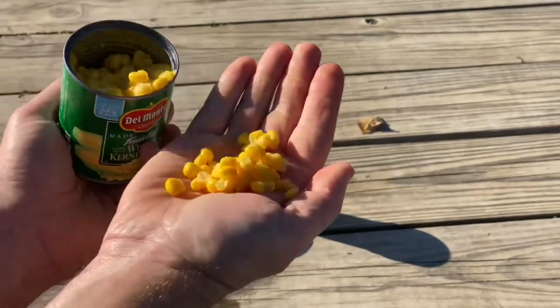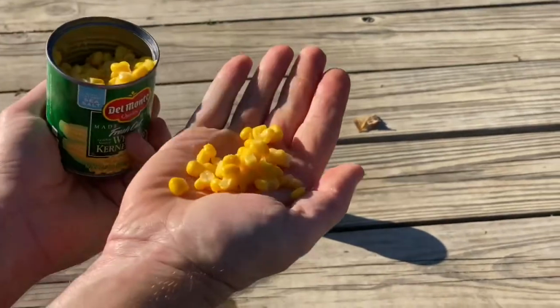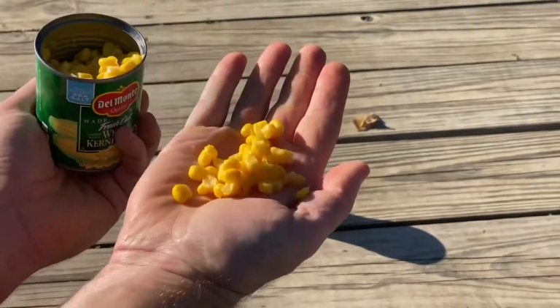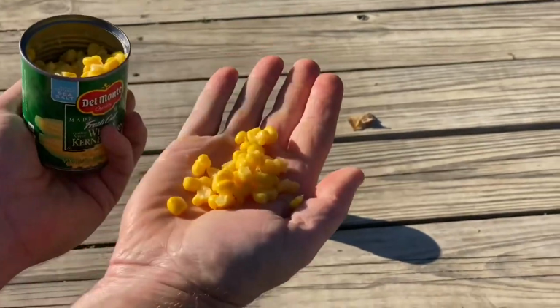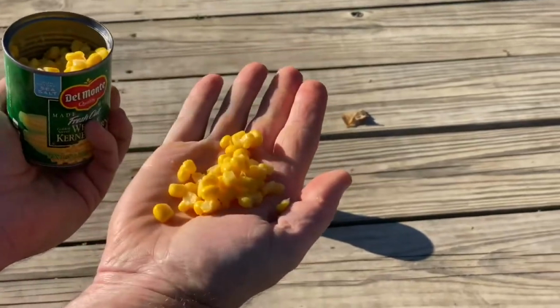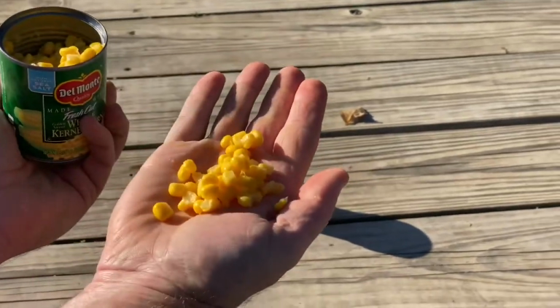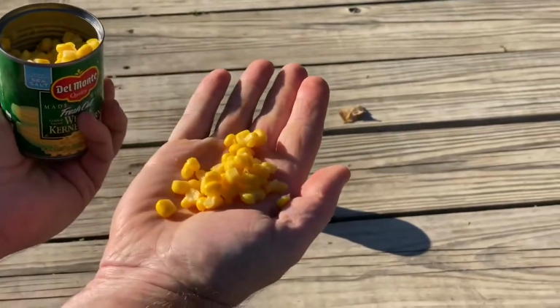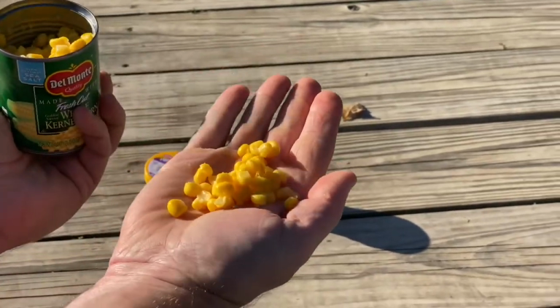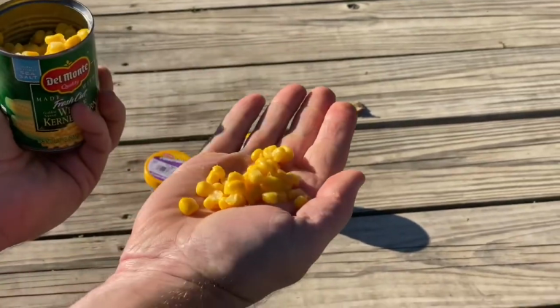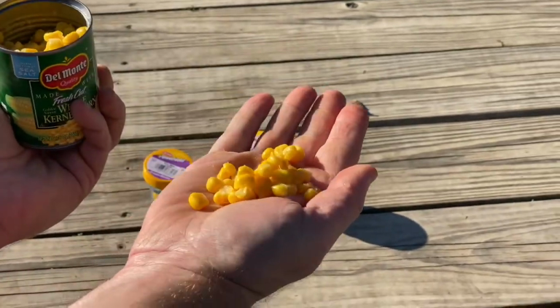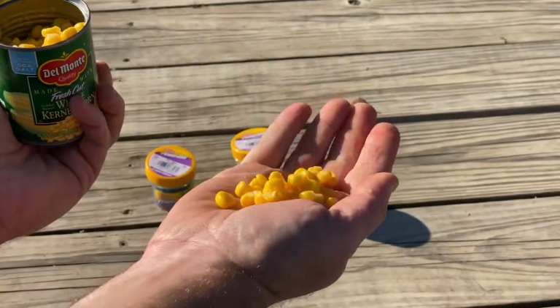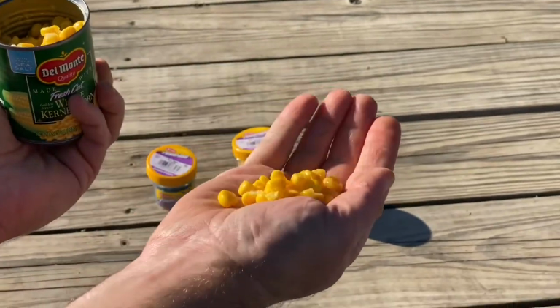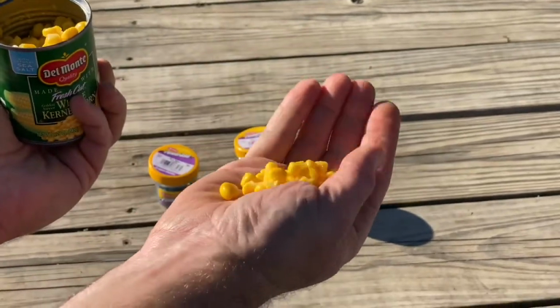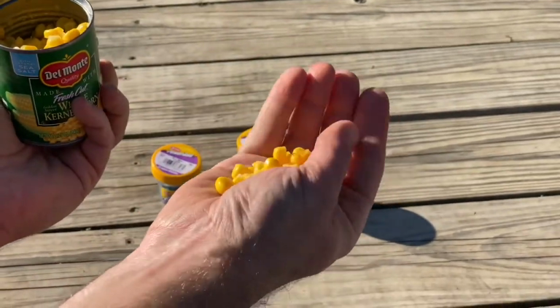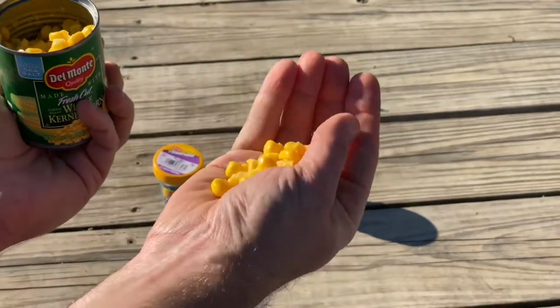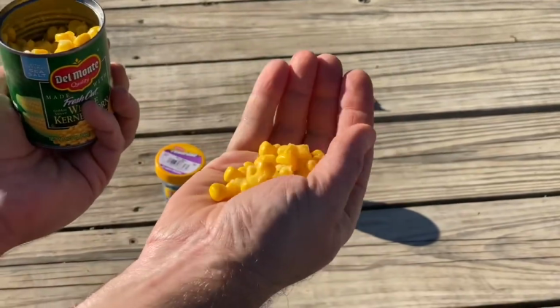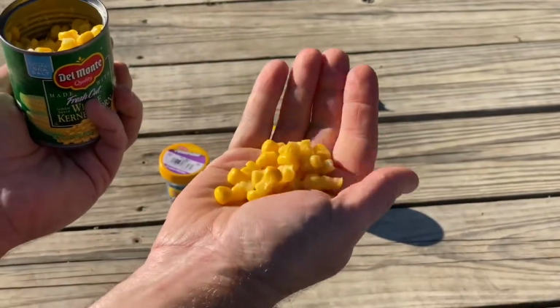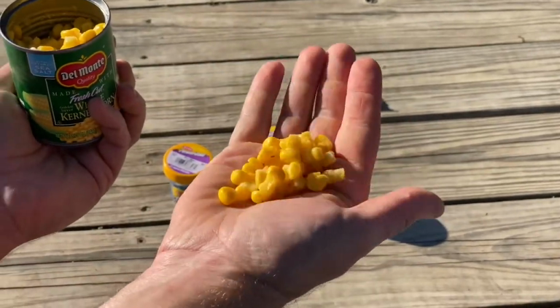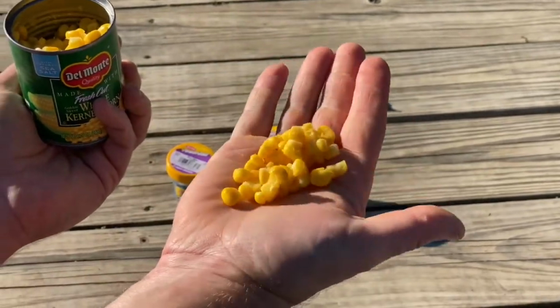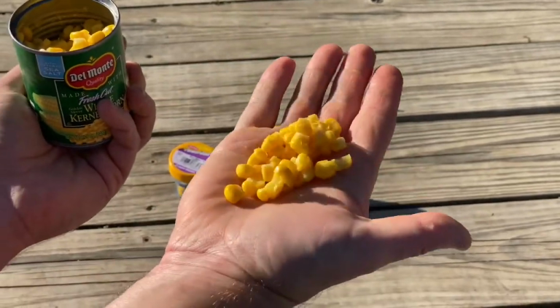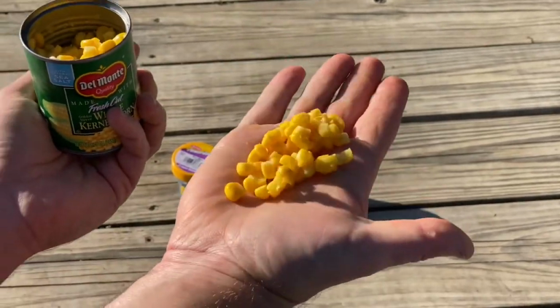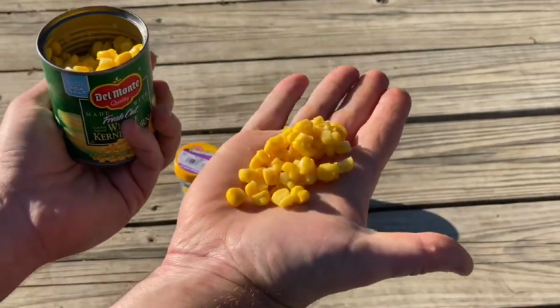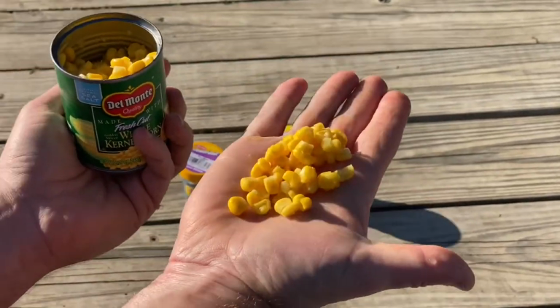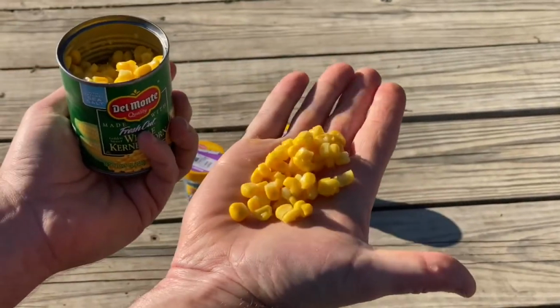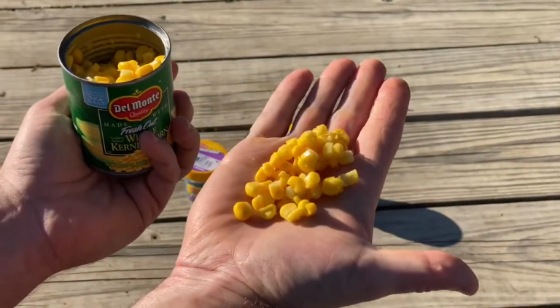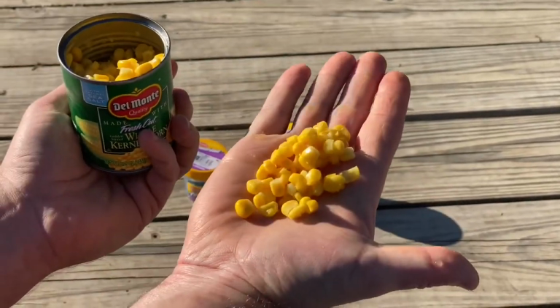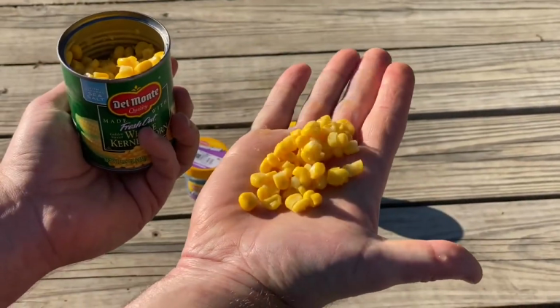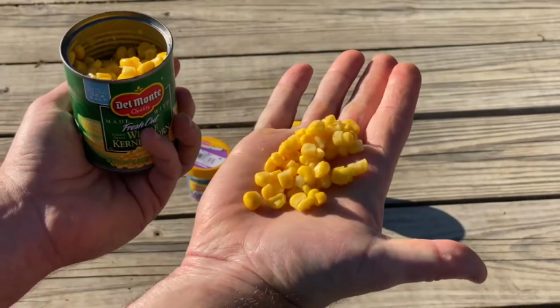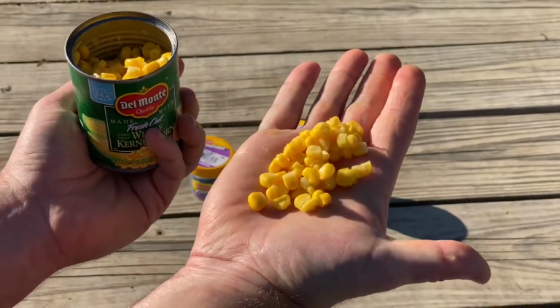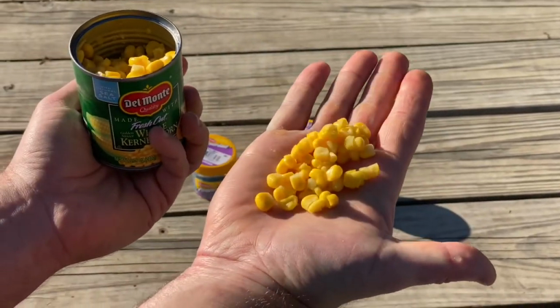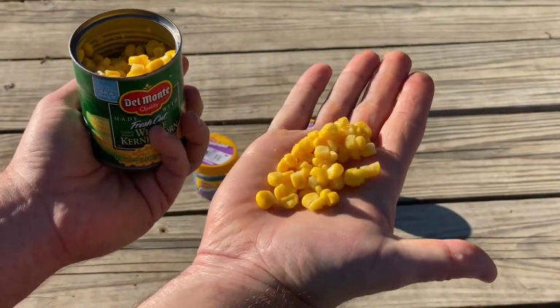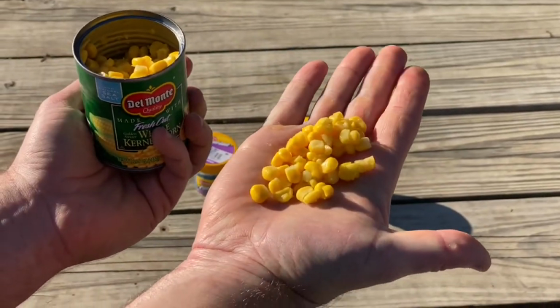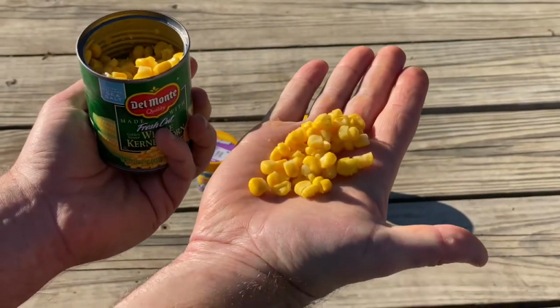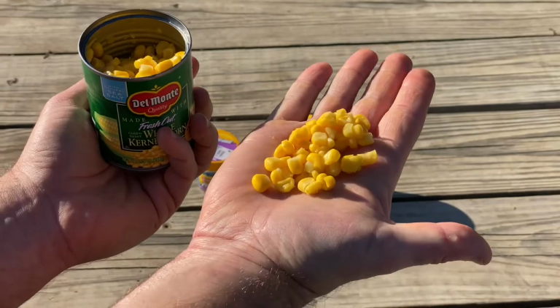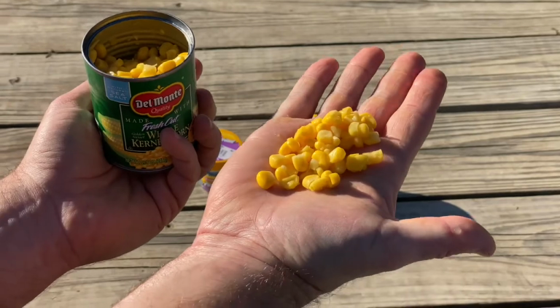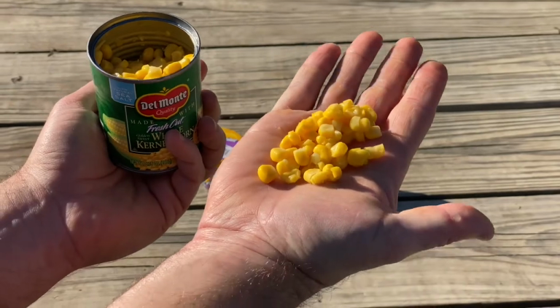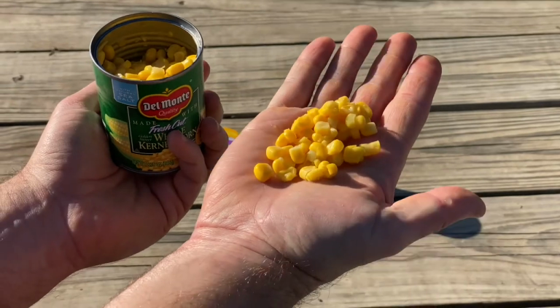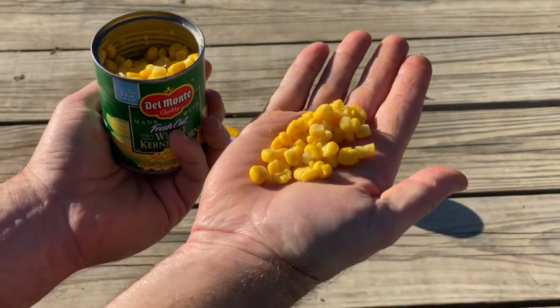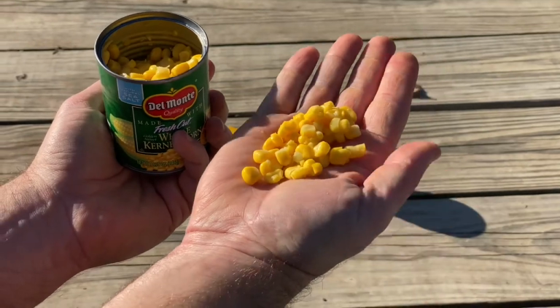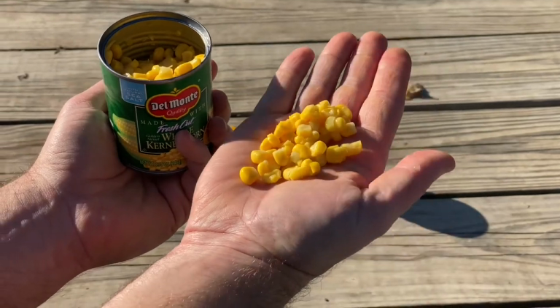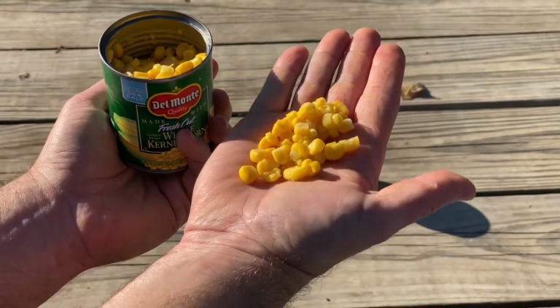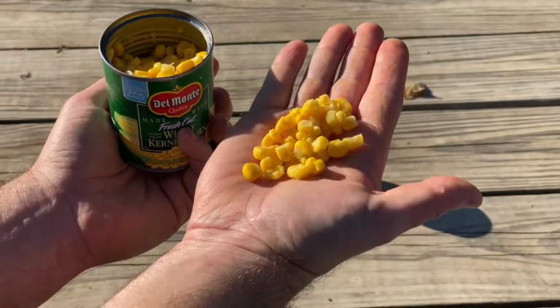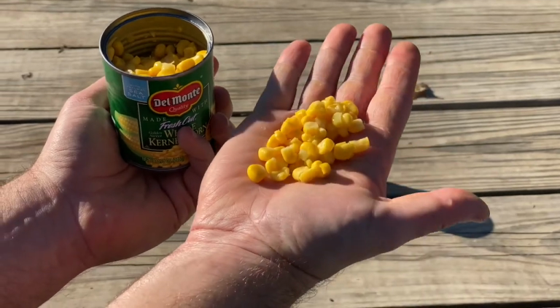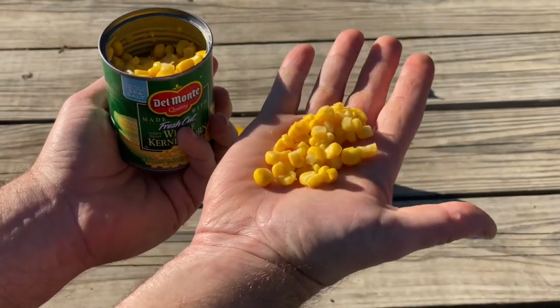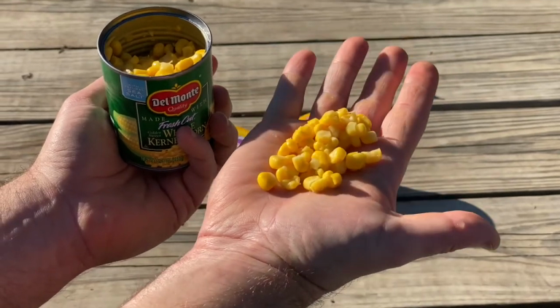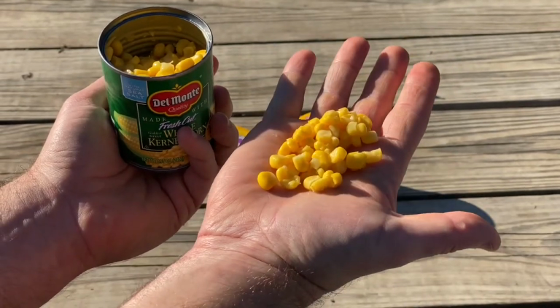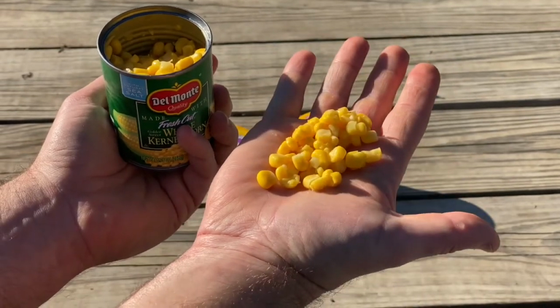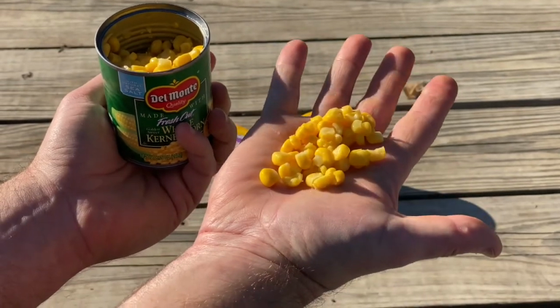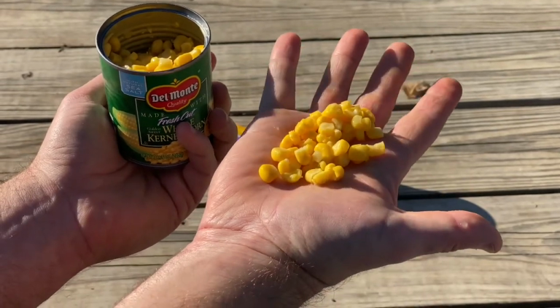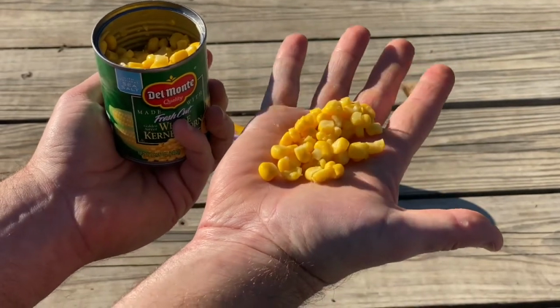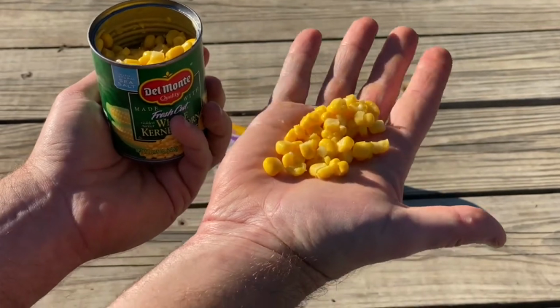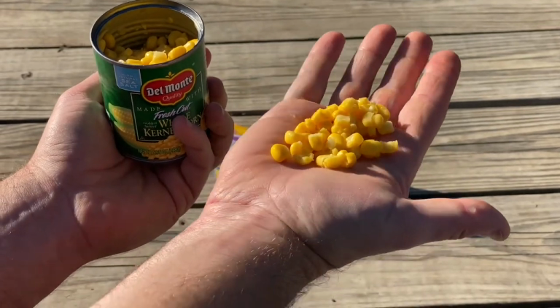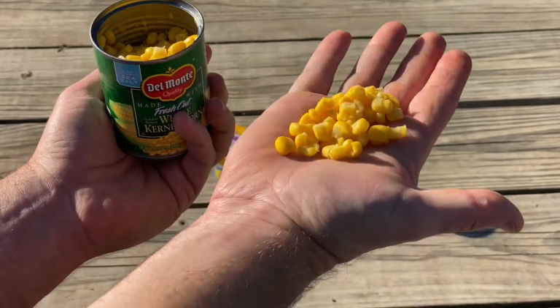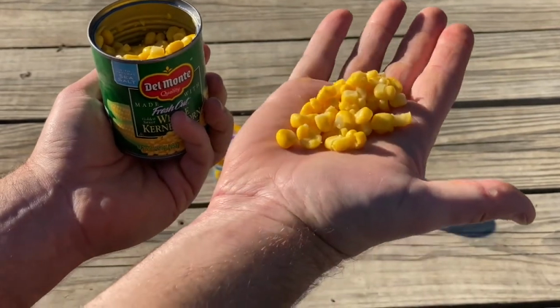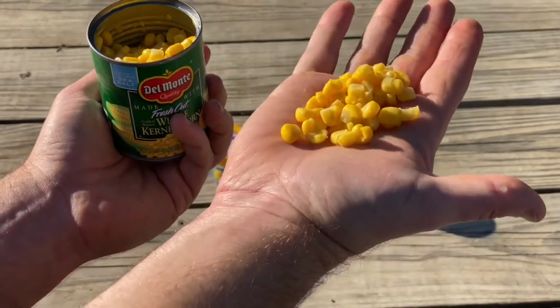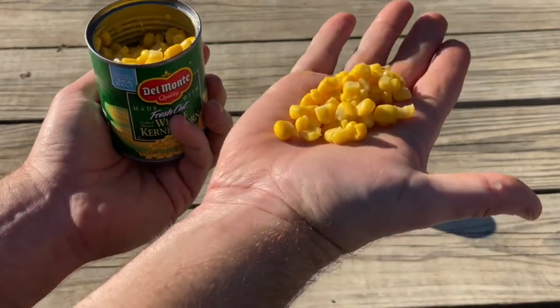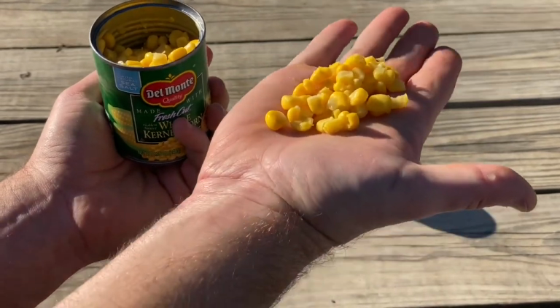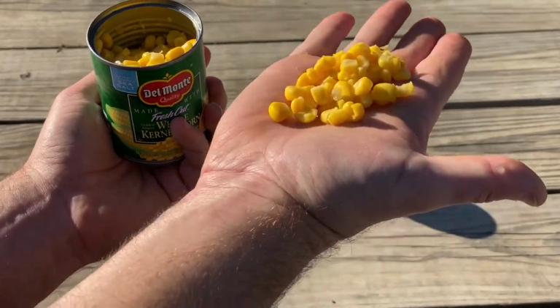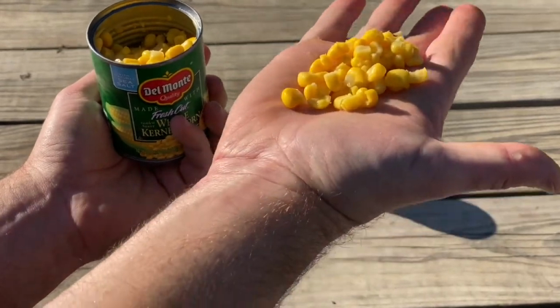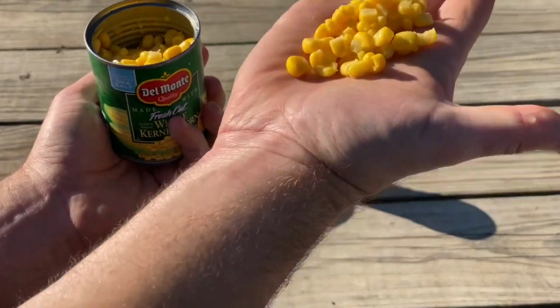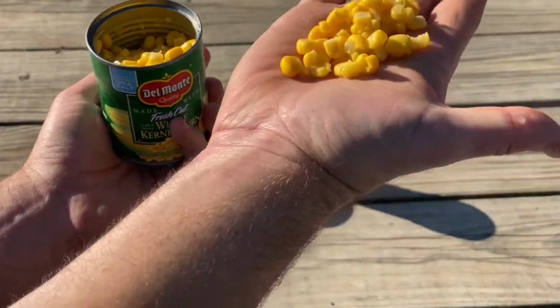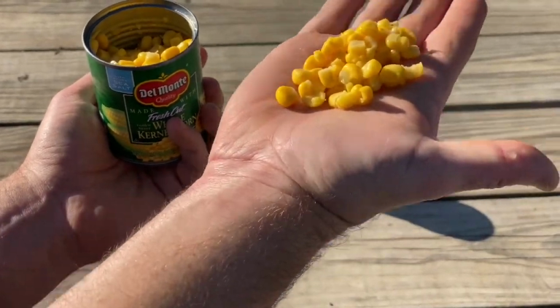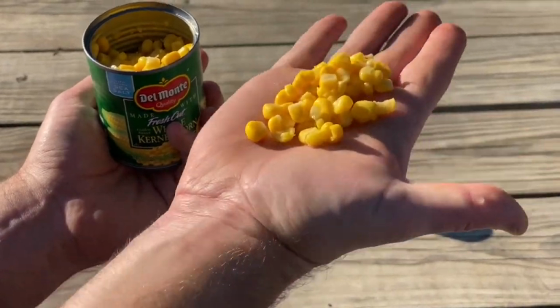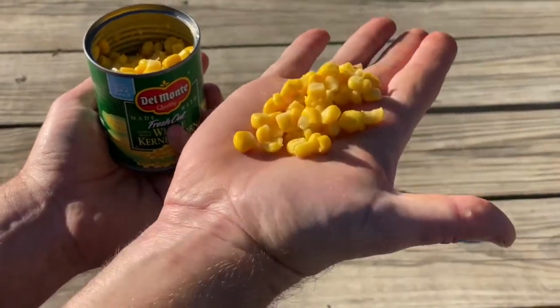If you don't have time to run to a sporting goods store, wet kernels of corn work just as well and may be sitting in your home's pantry.